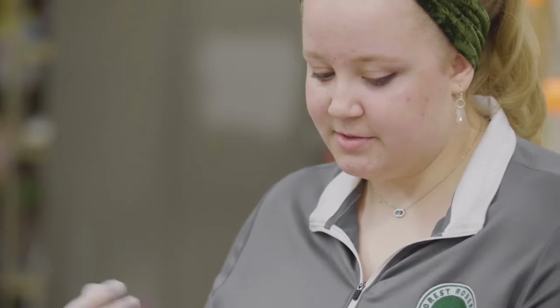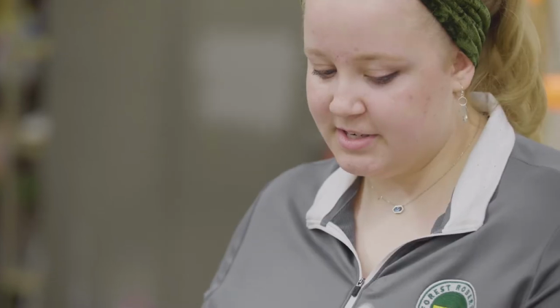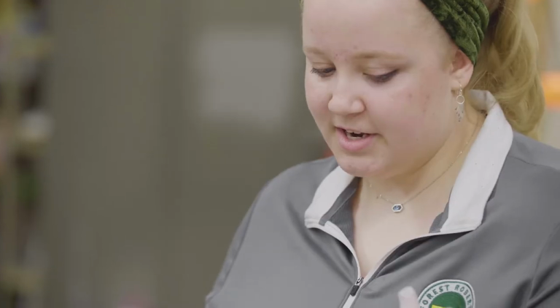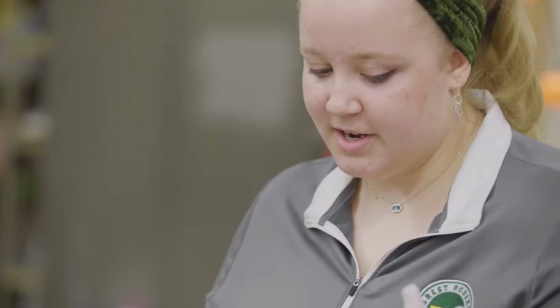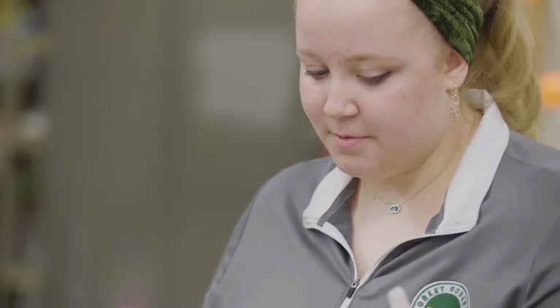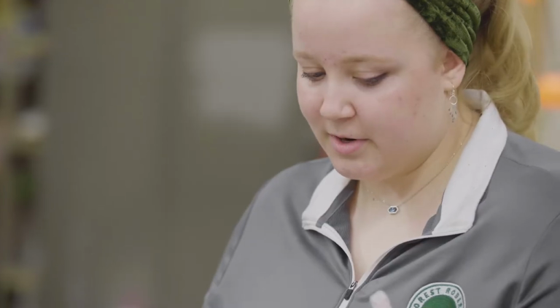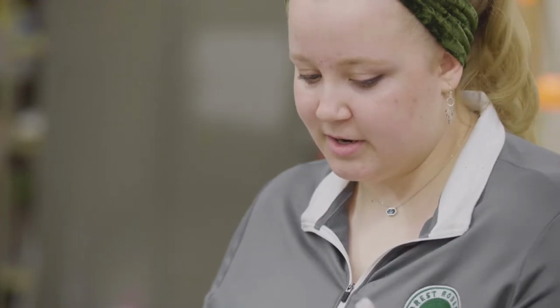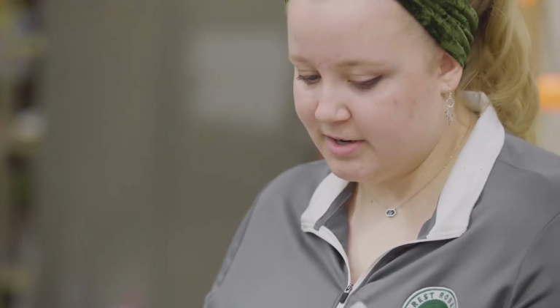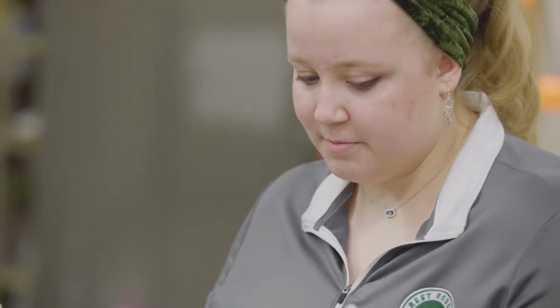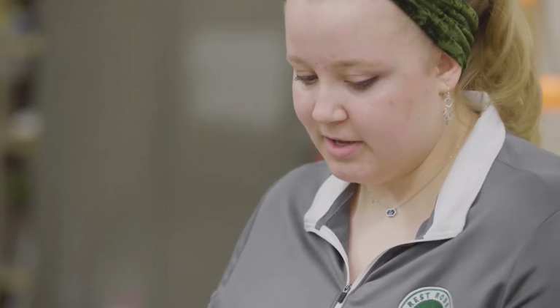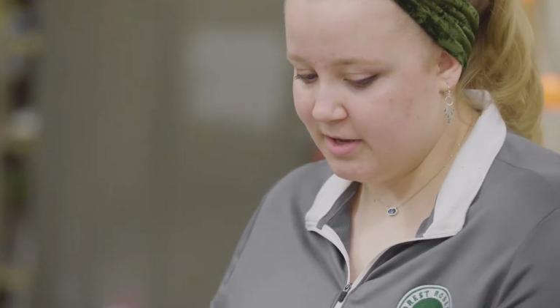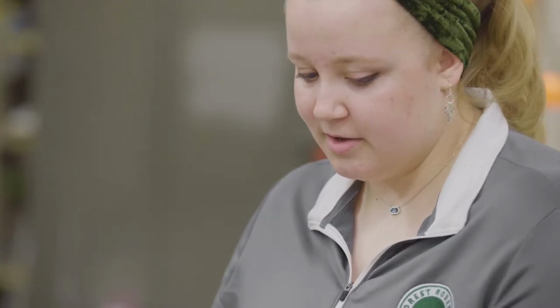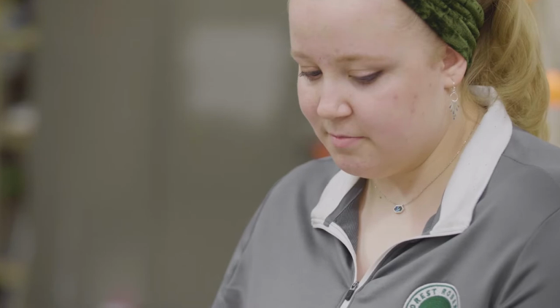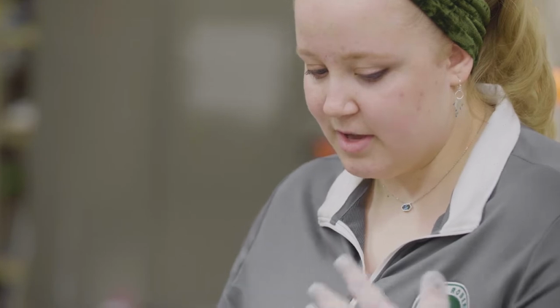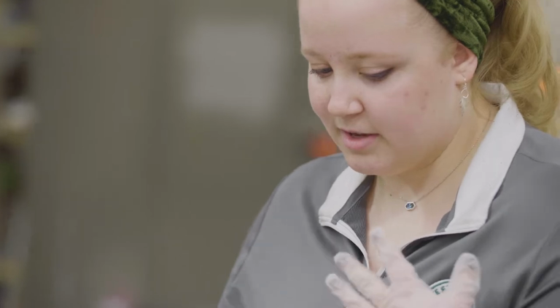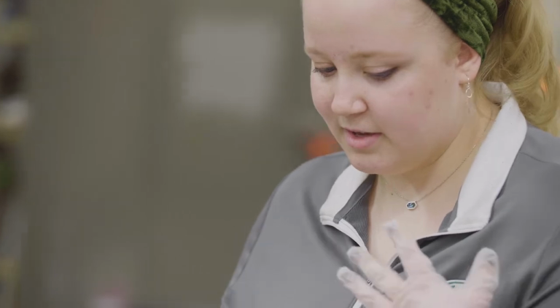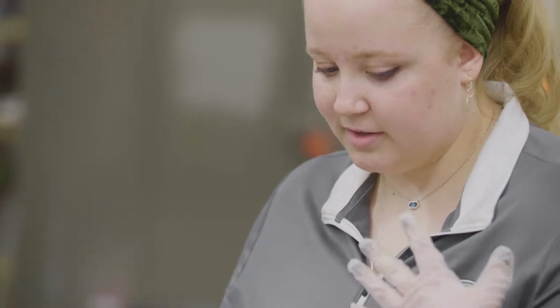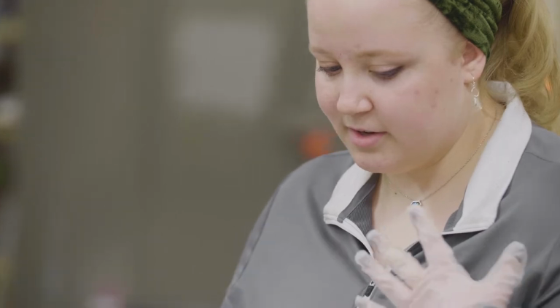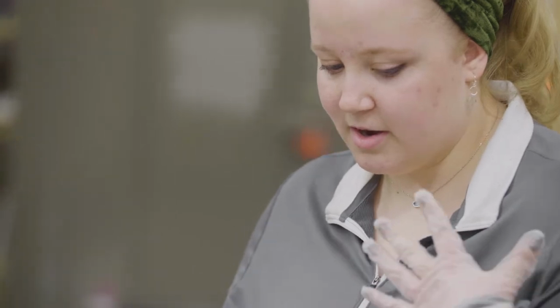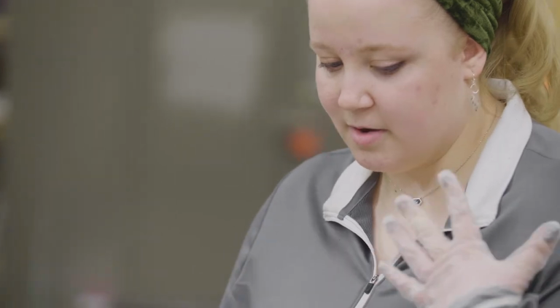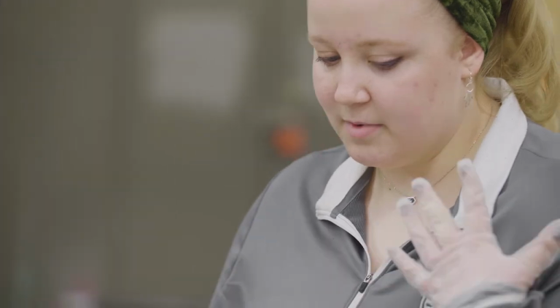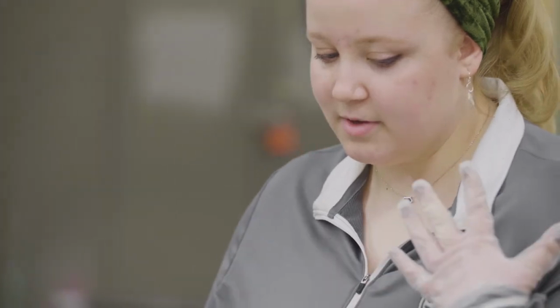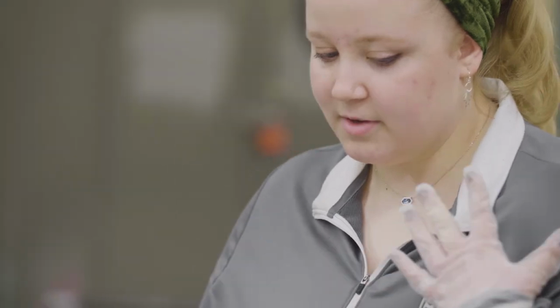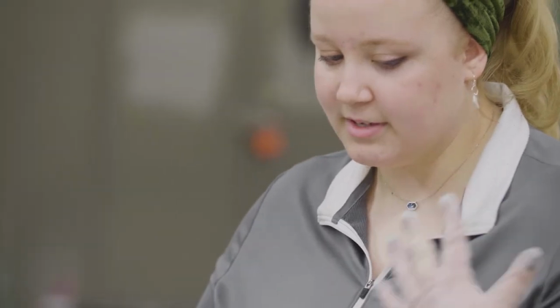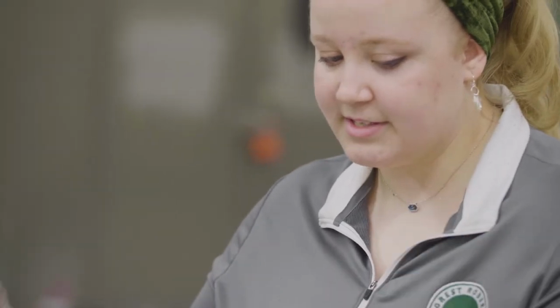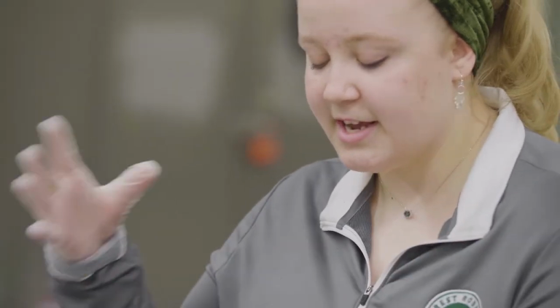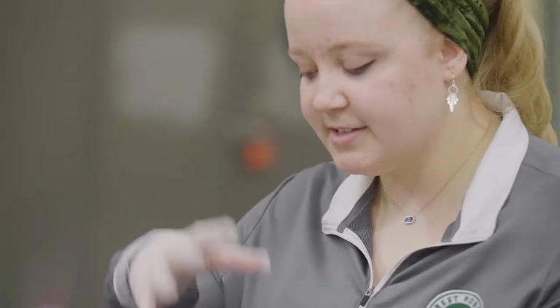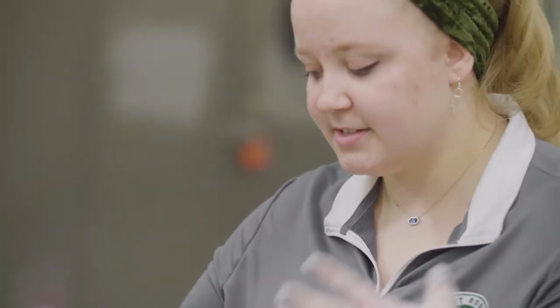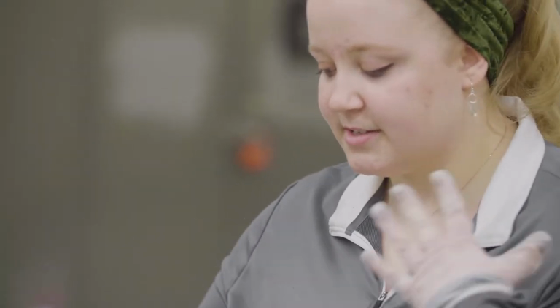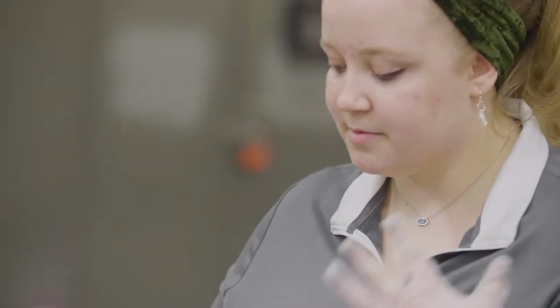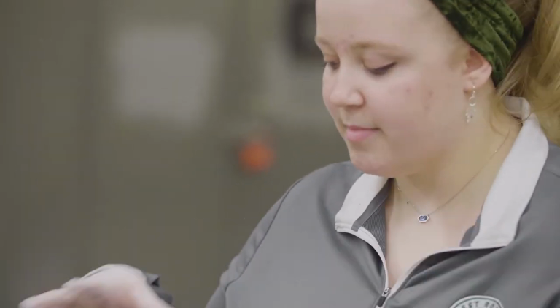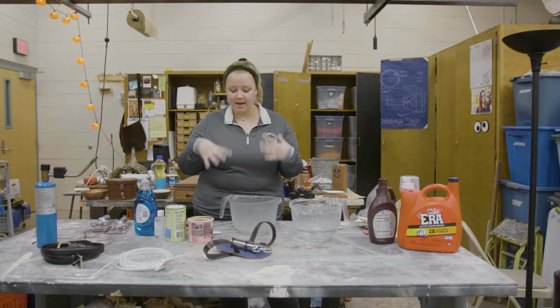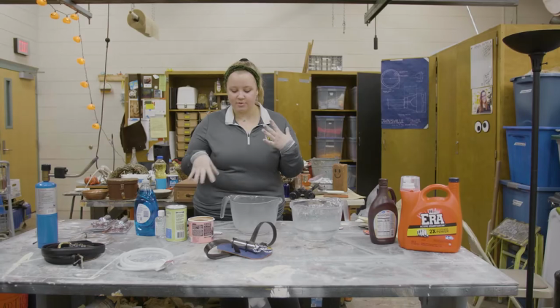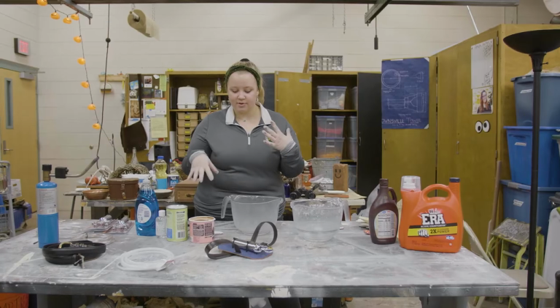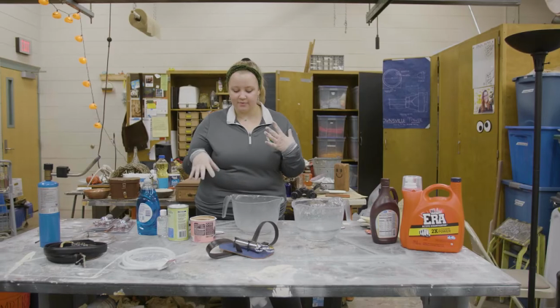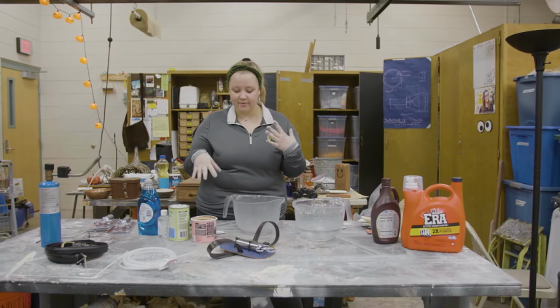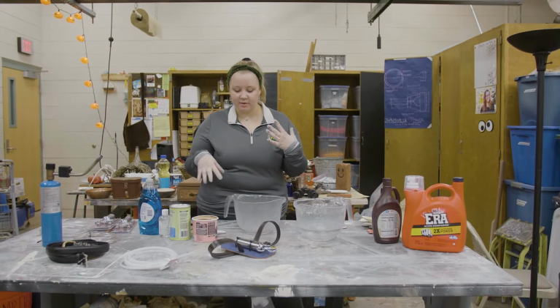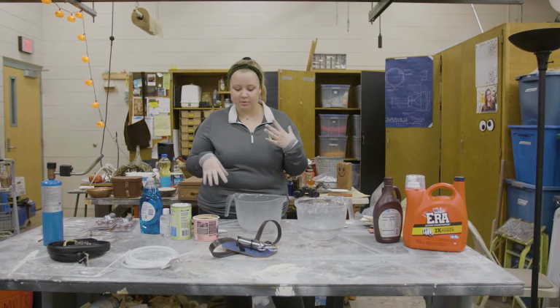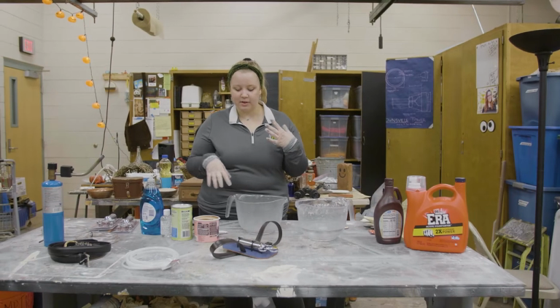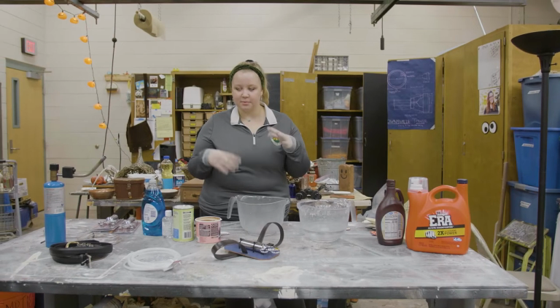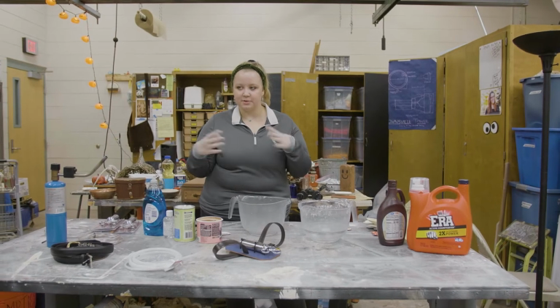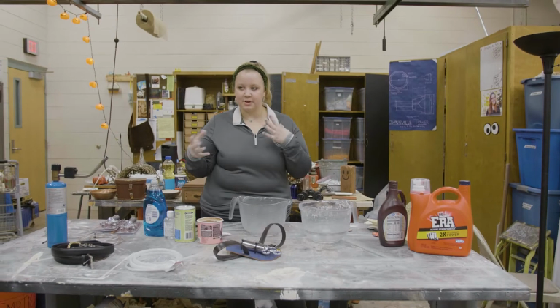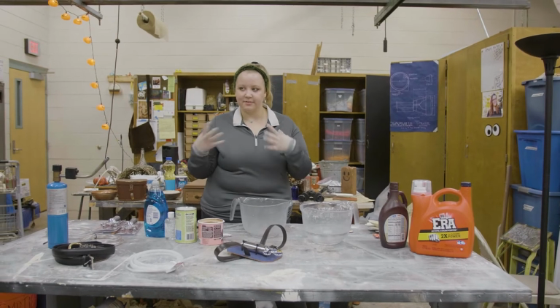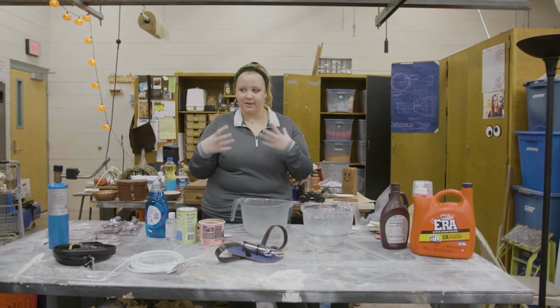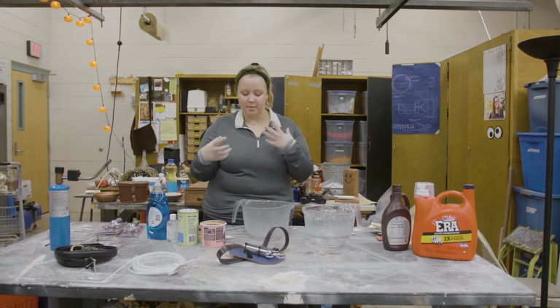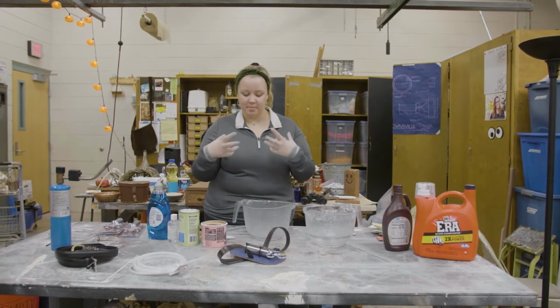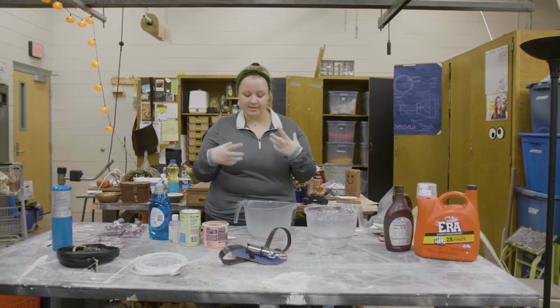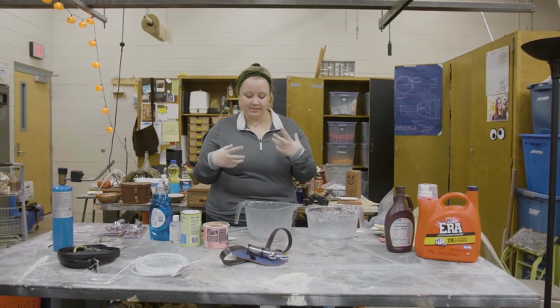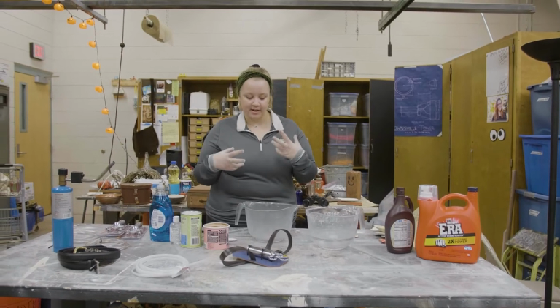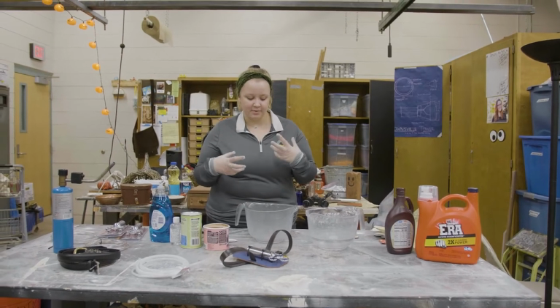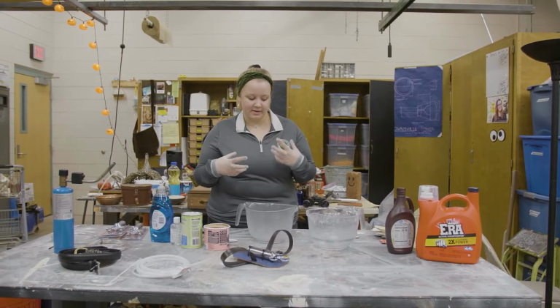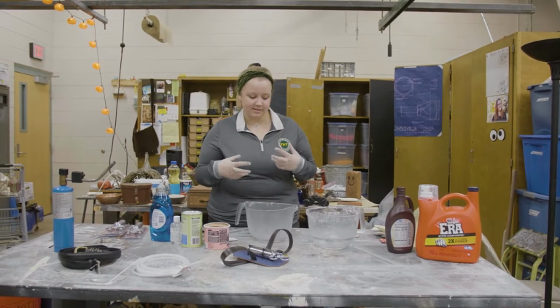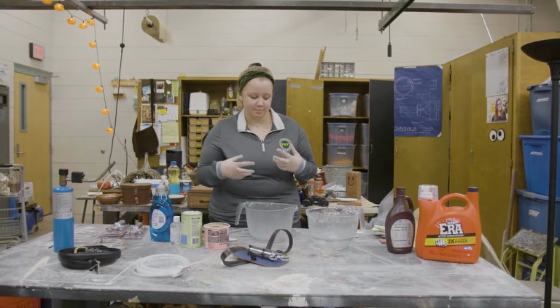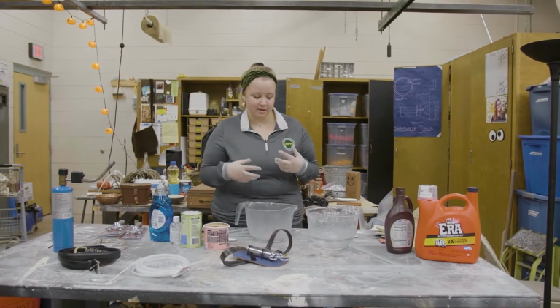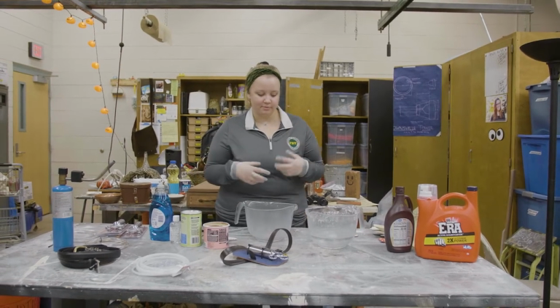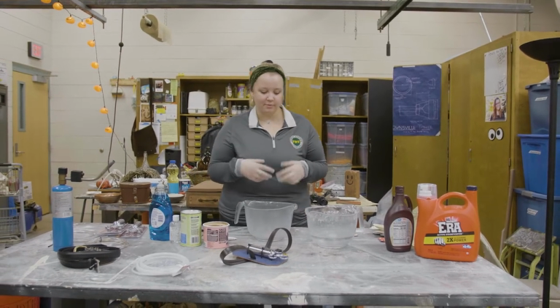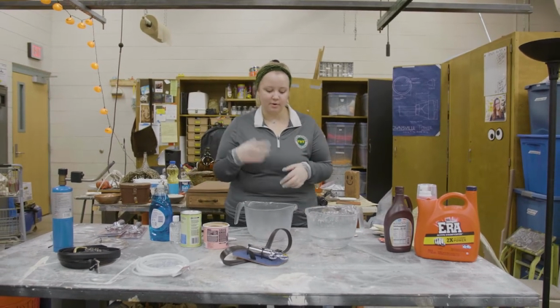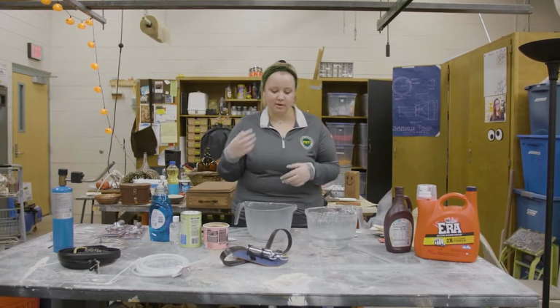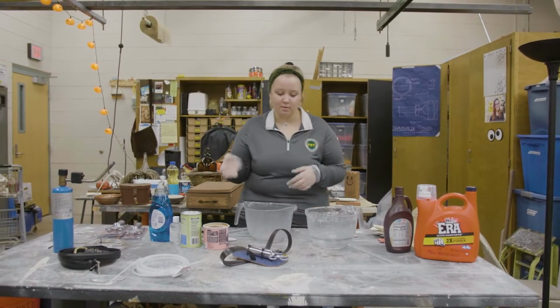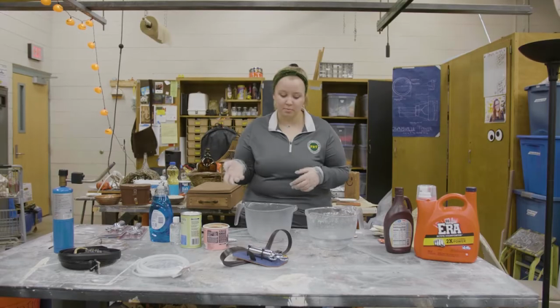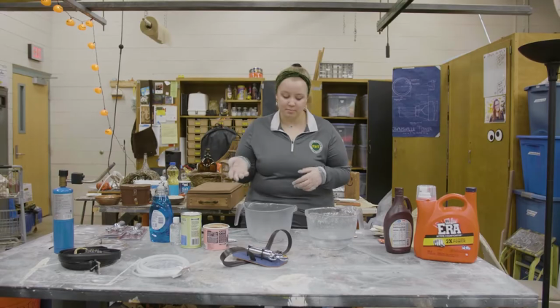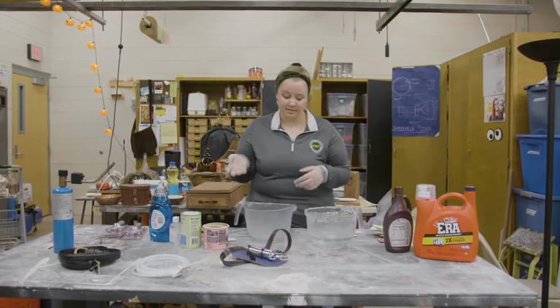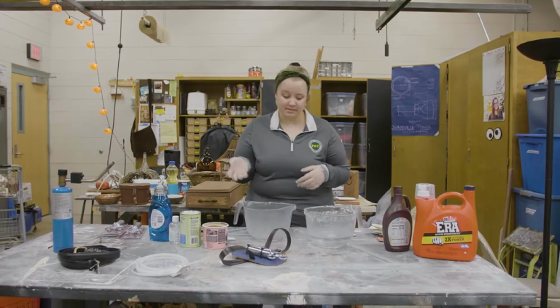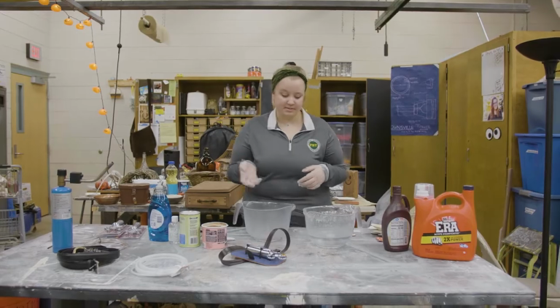So today we're gonna be making a test batch of fake blood. We're trying to find the best kind of recipe for our purposes.